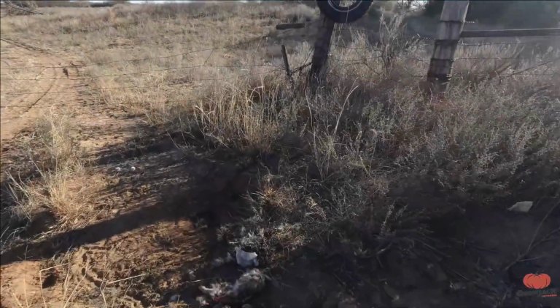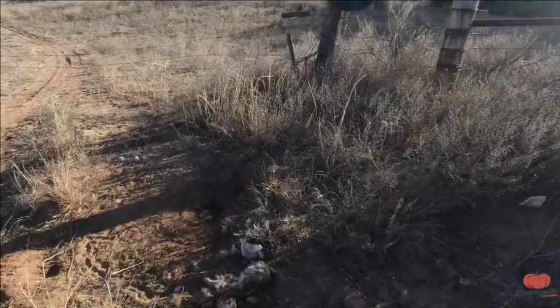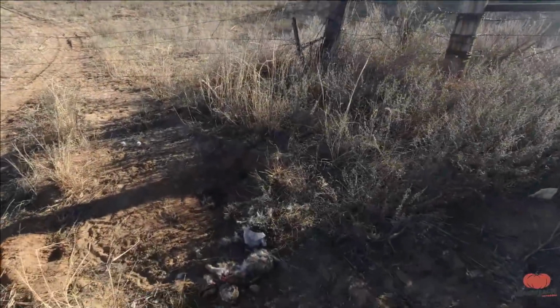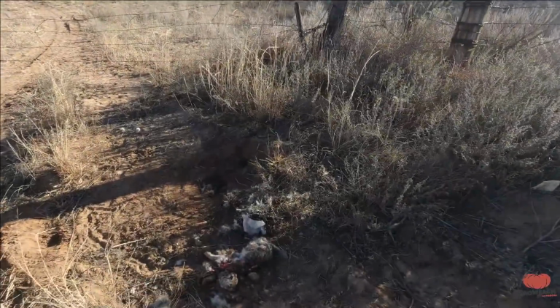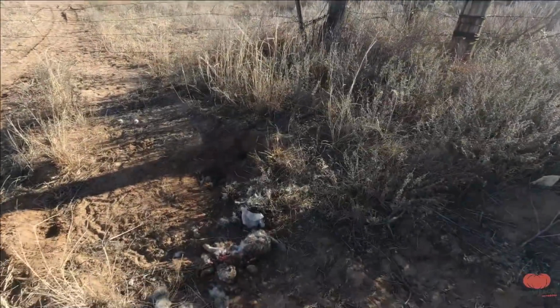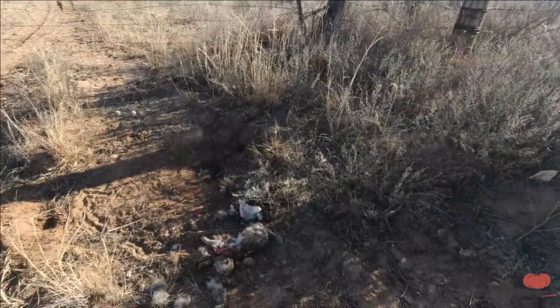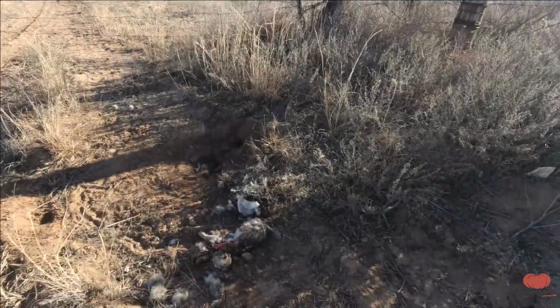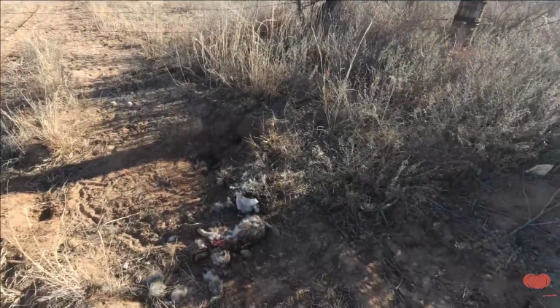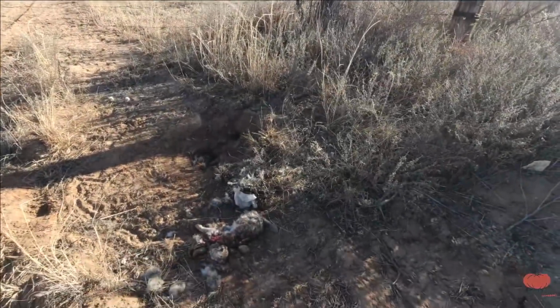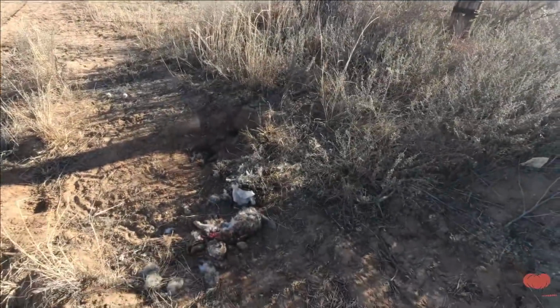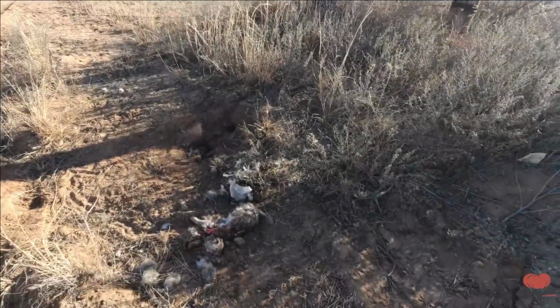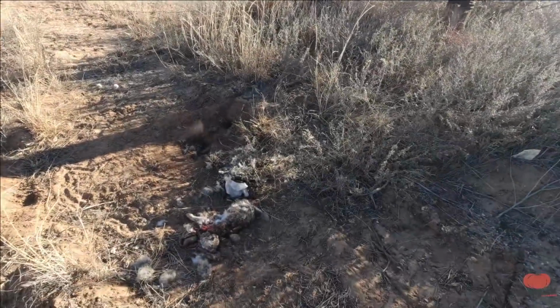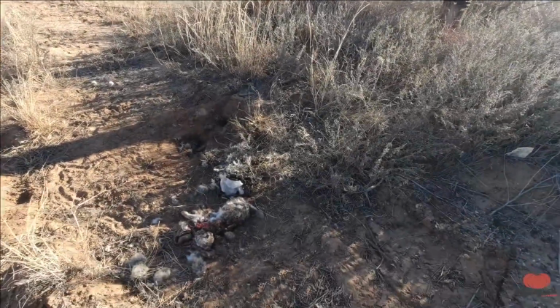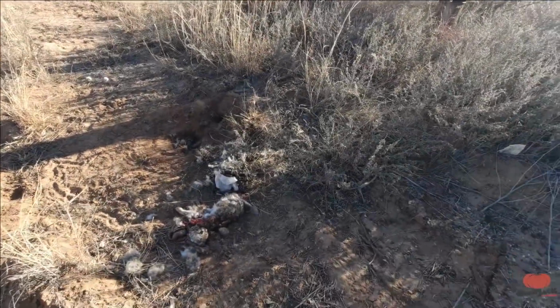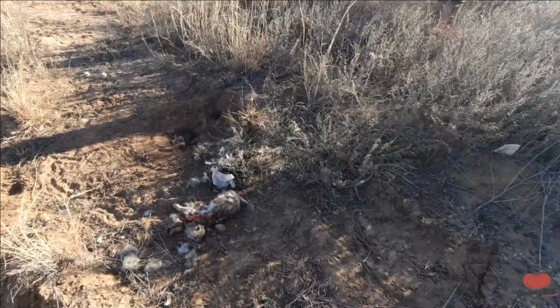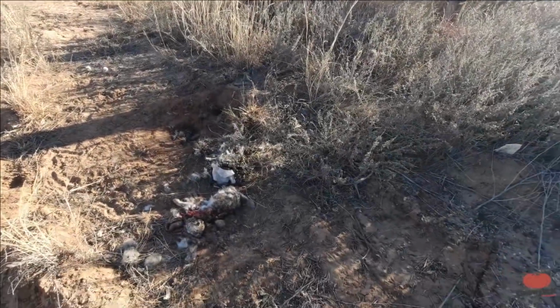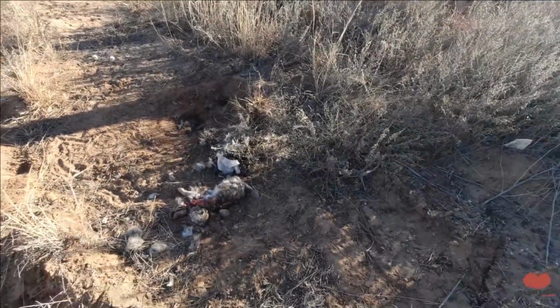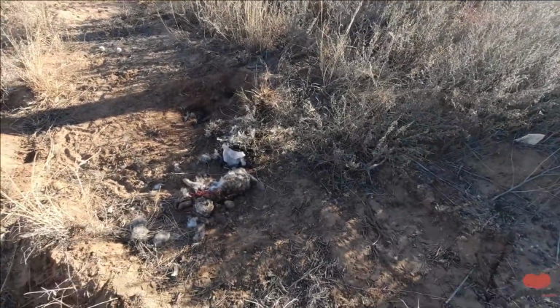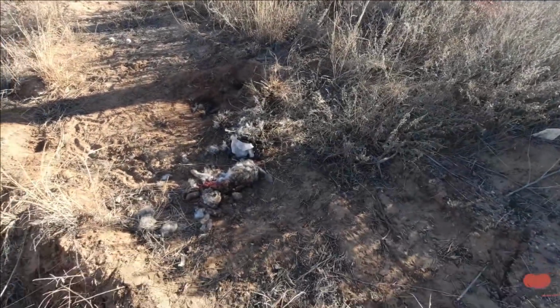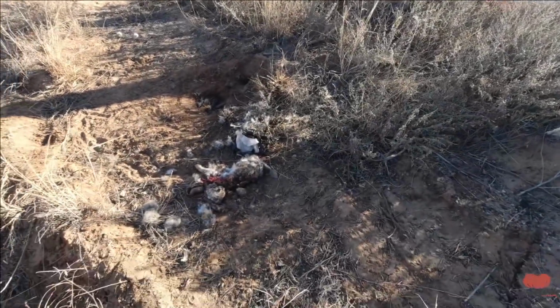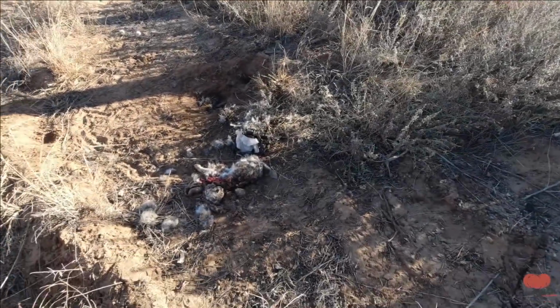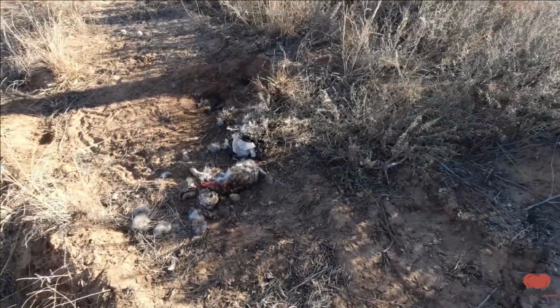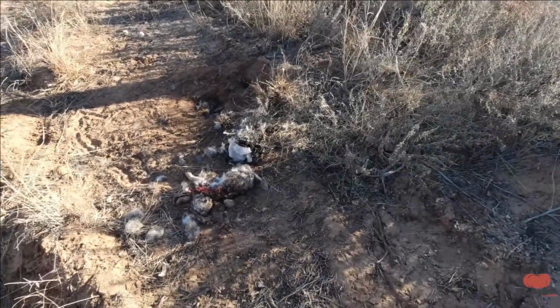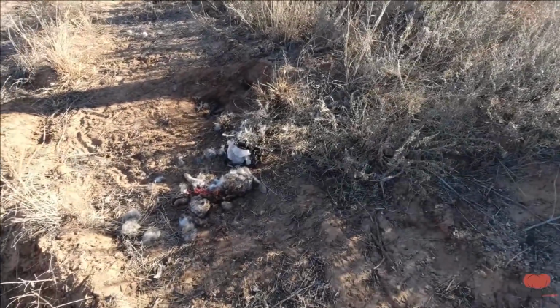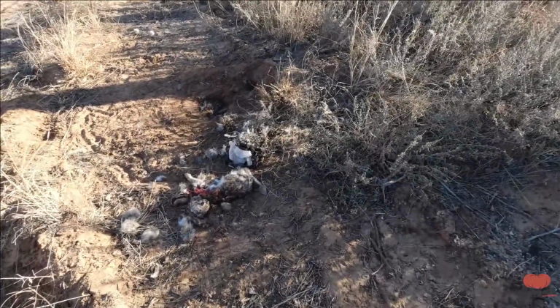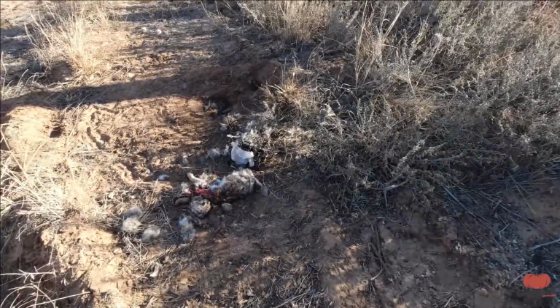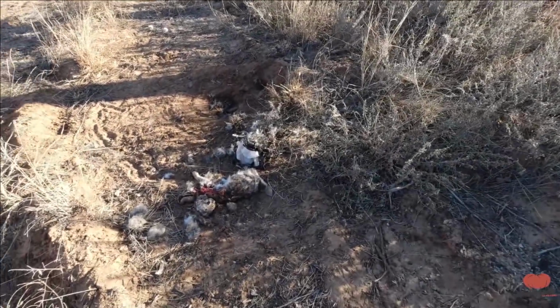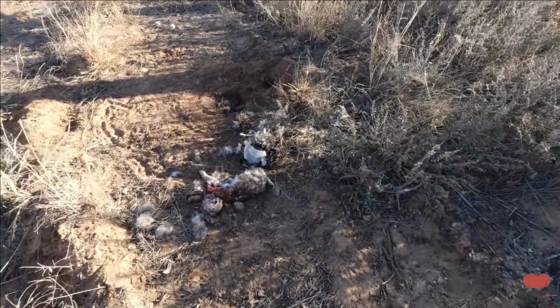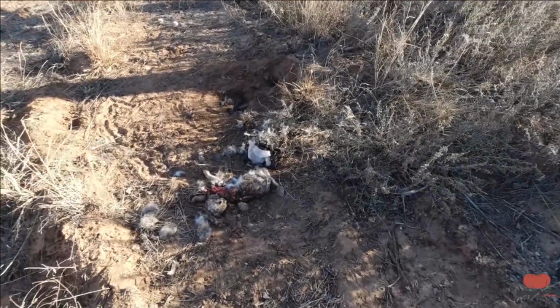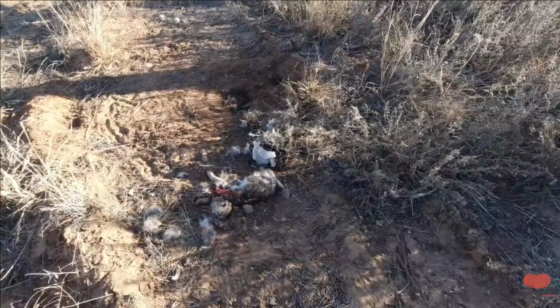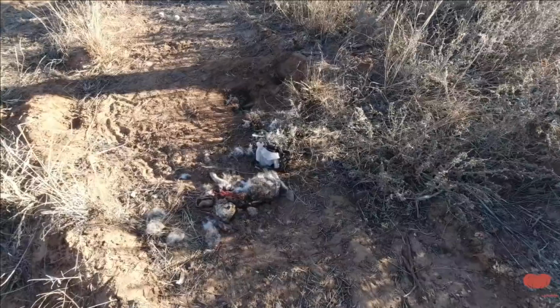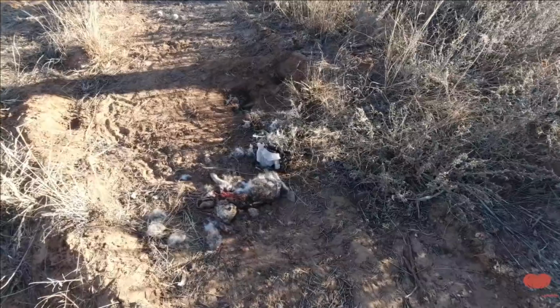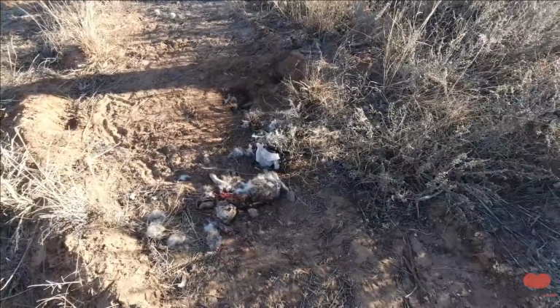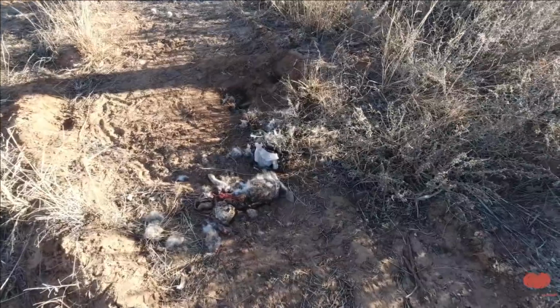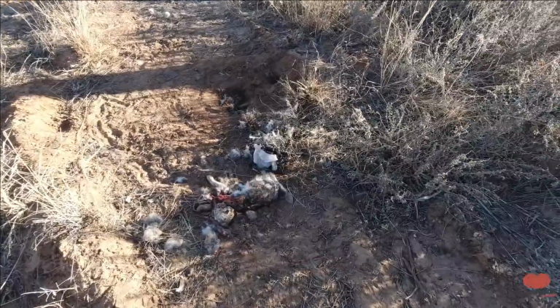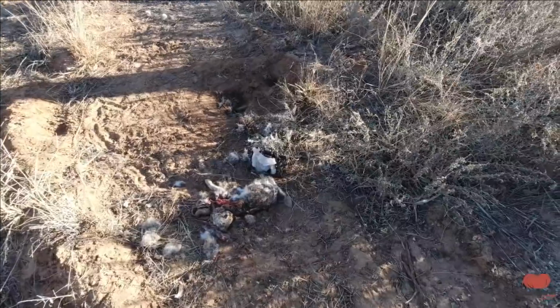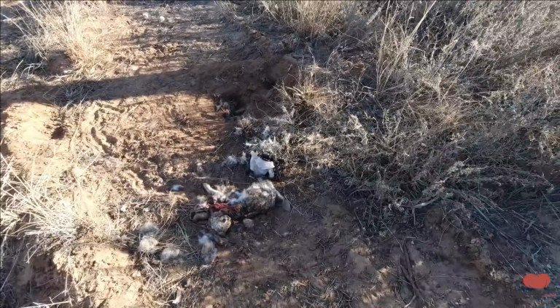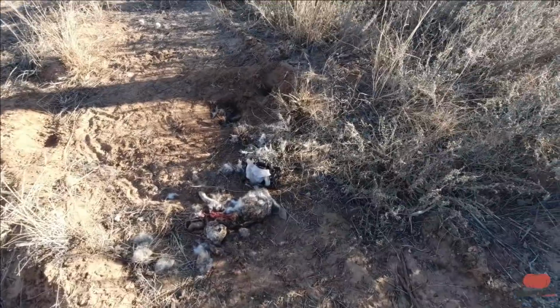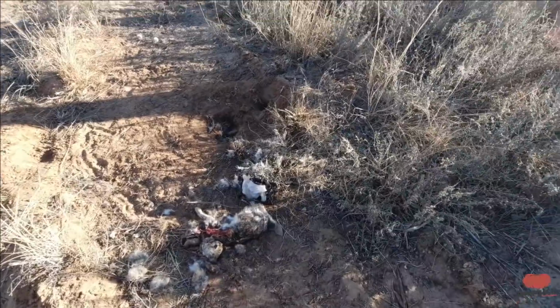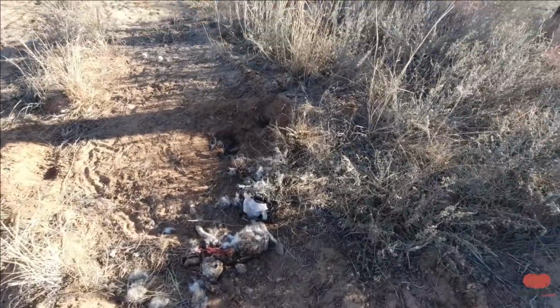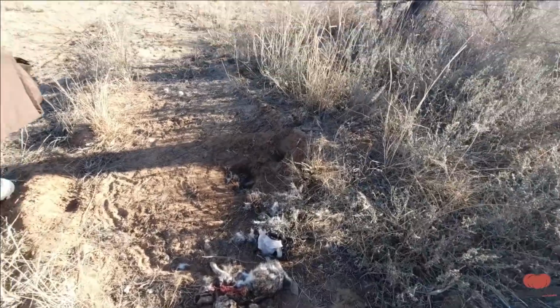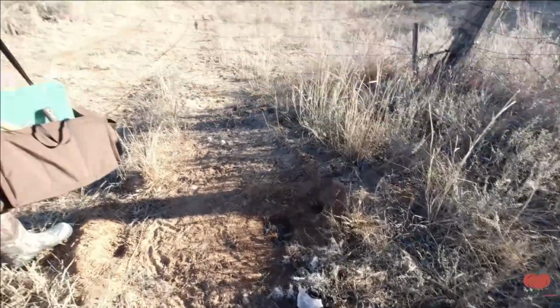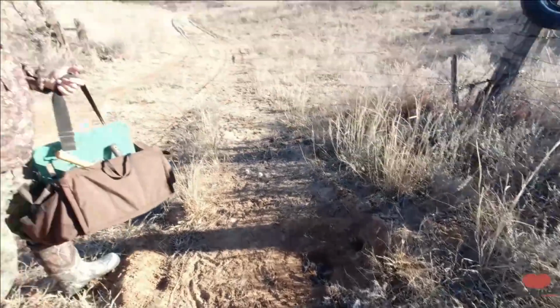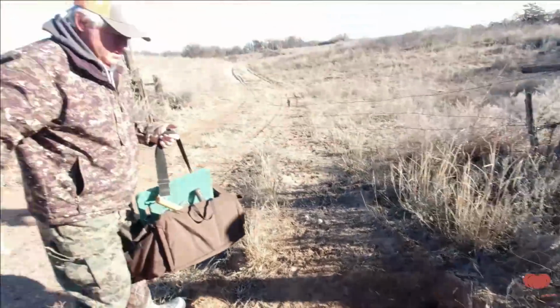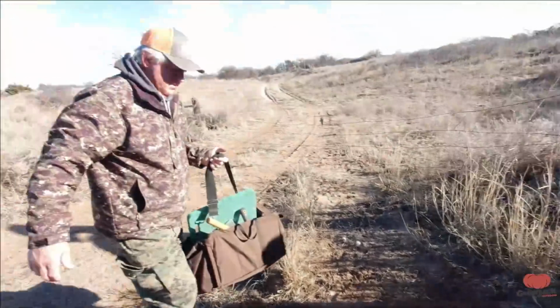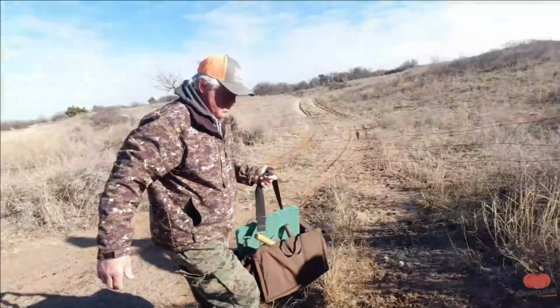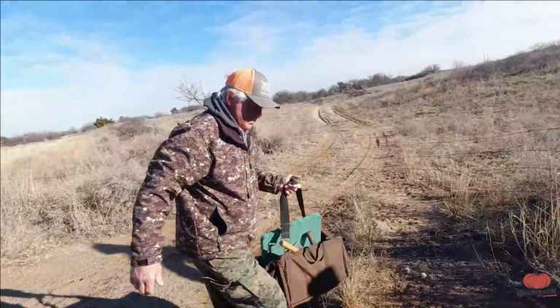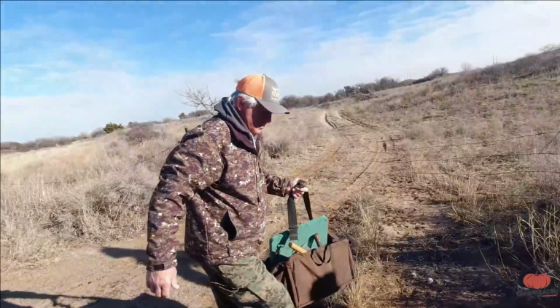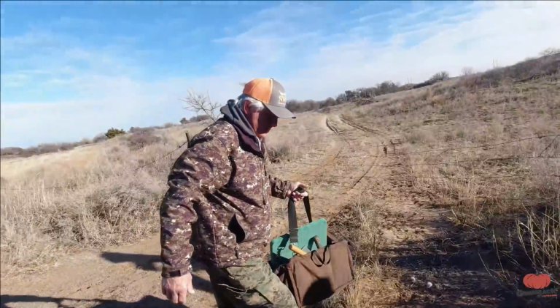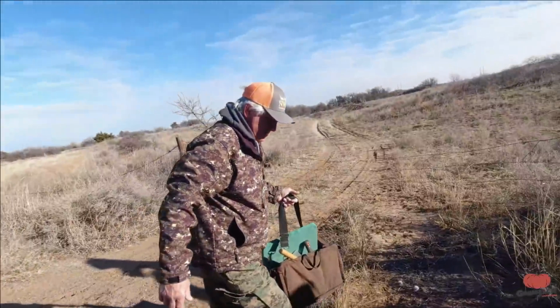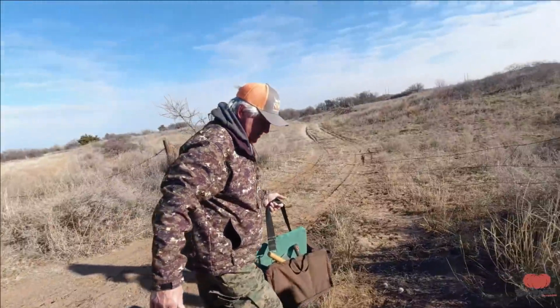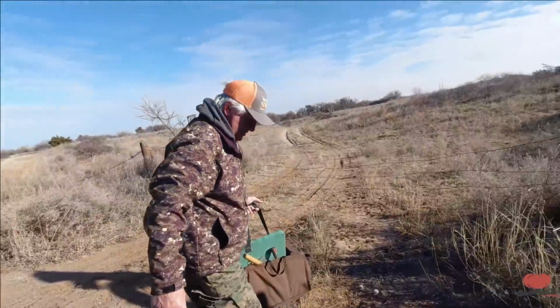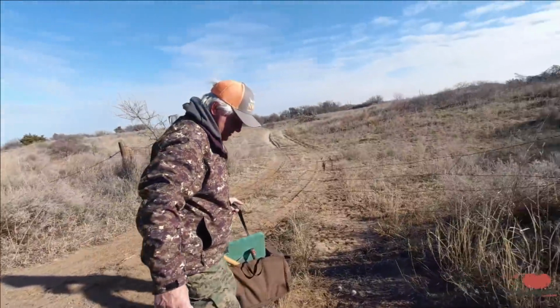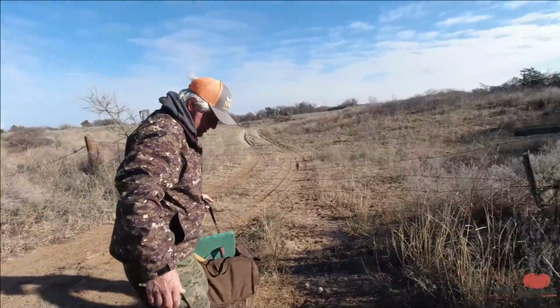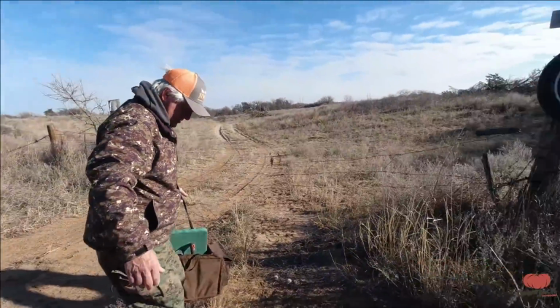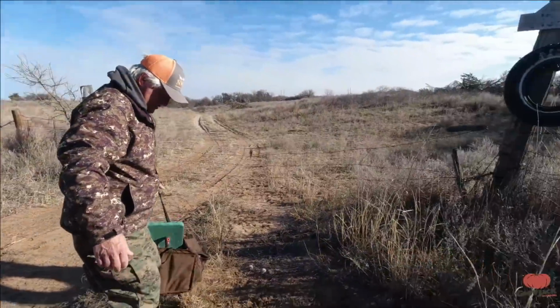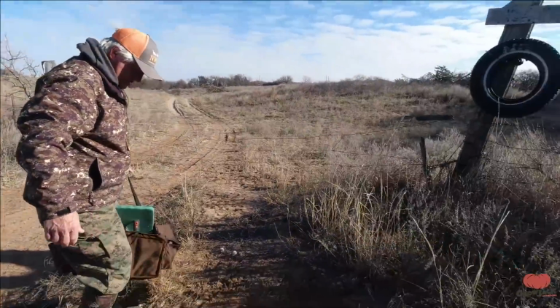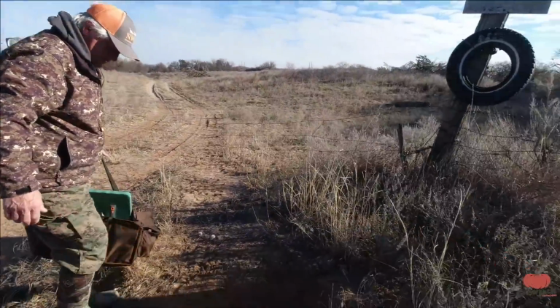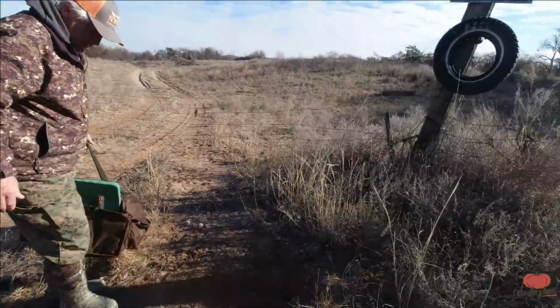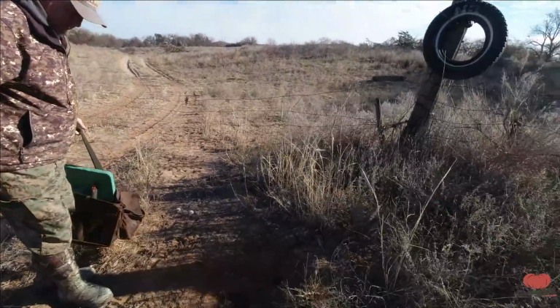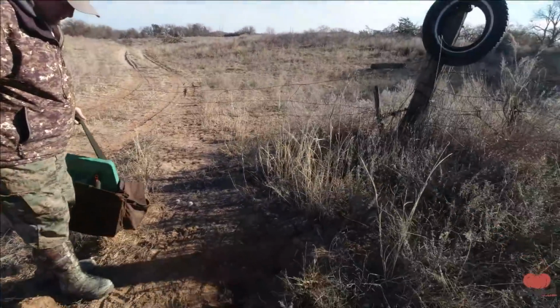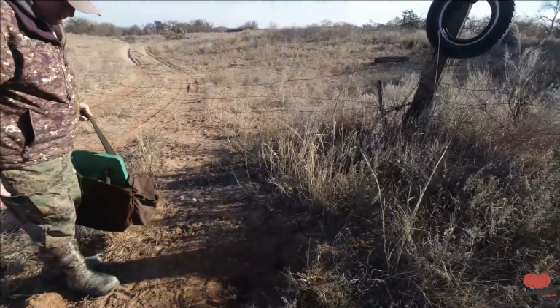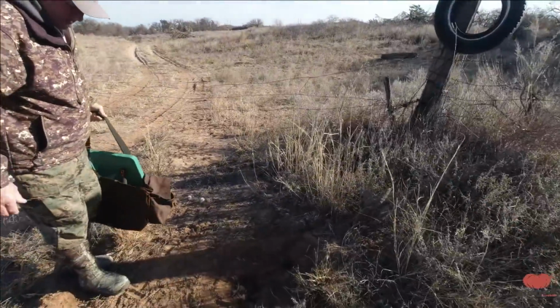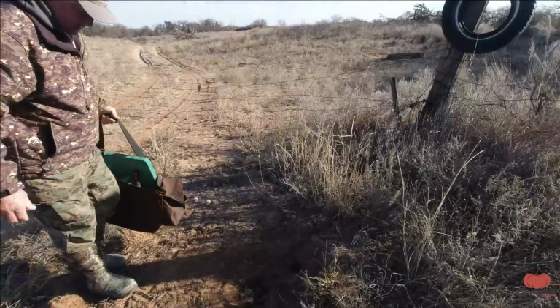Got a rabbit and a coyote ate it. Well, we were wanting some rabbit fur for our traps.